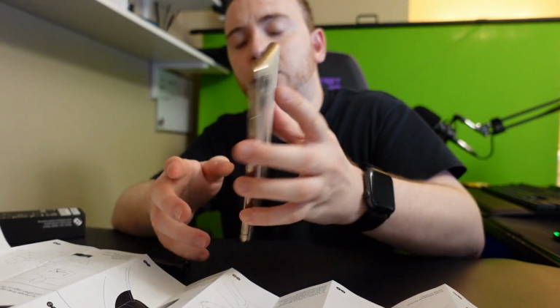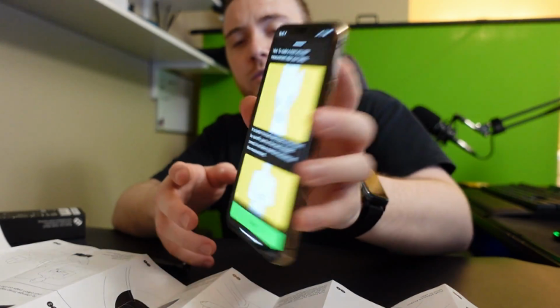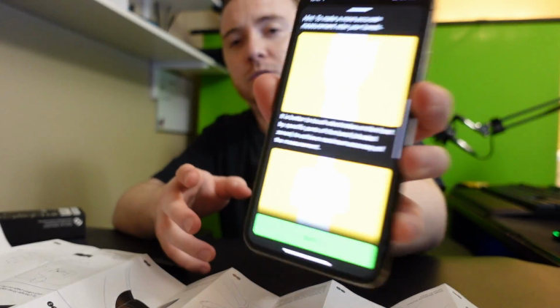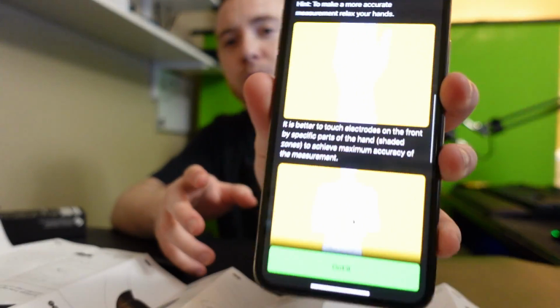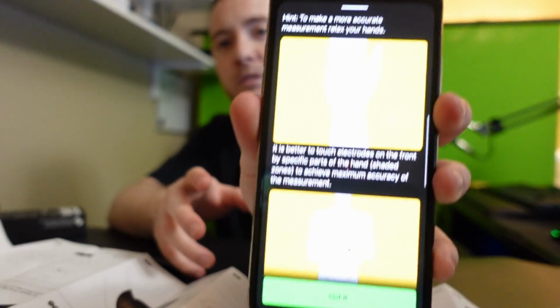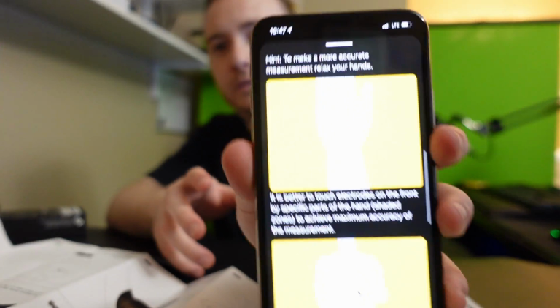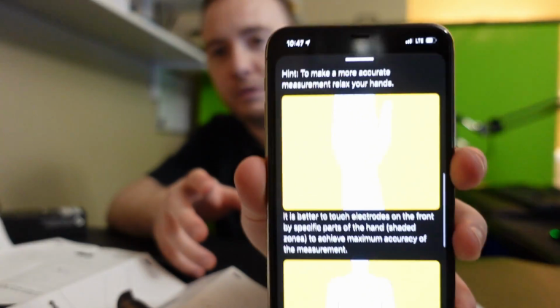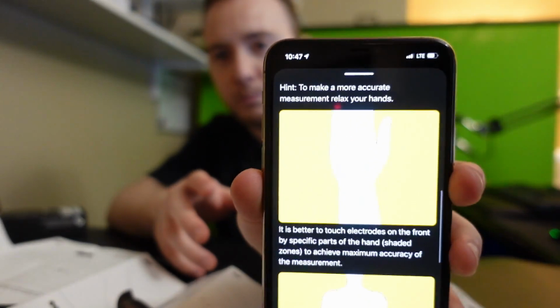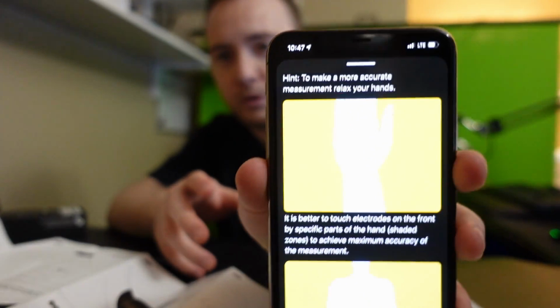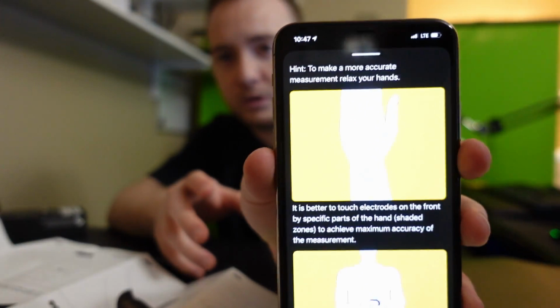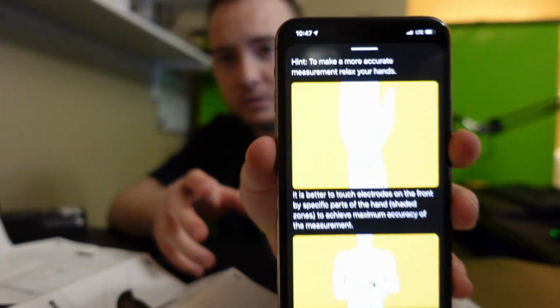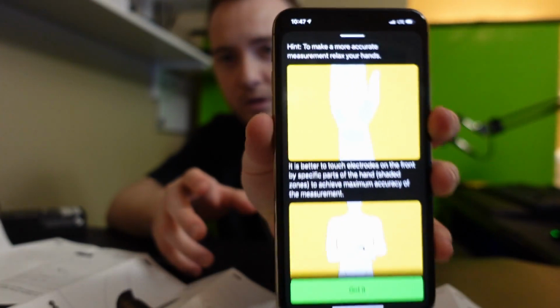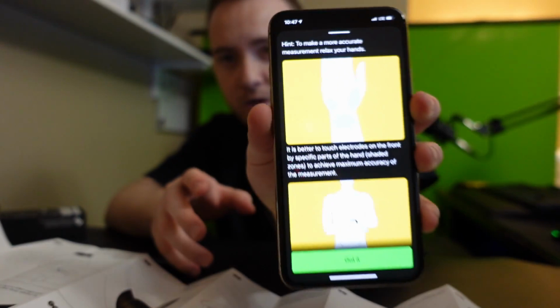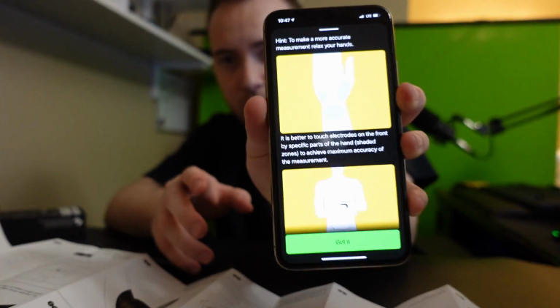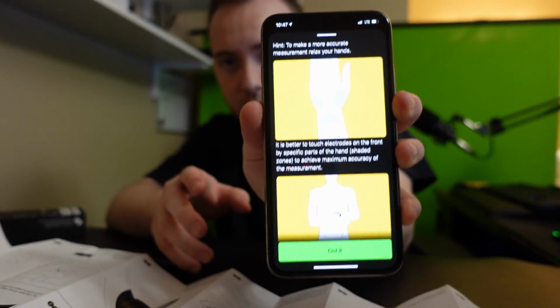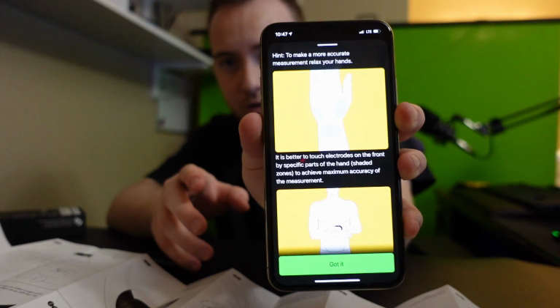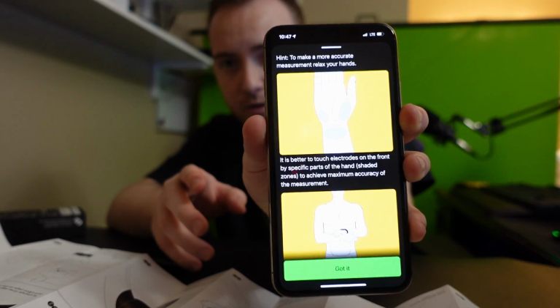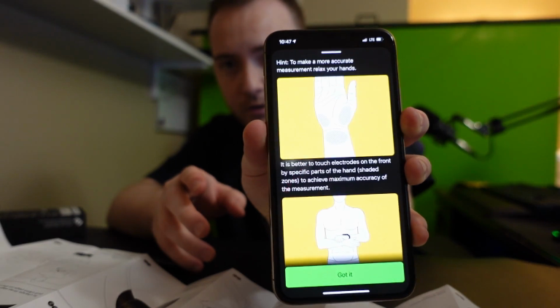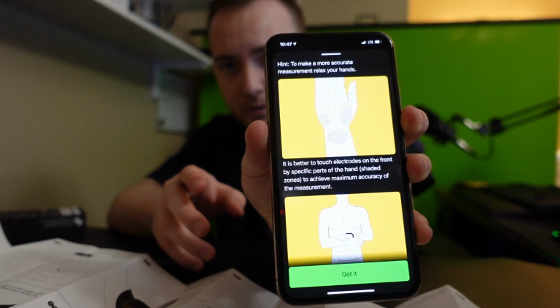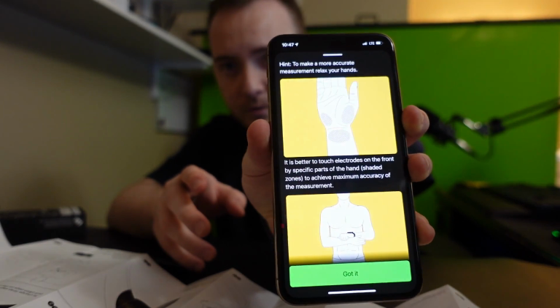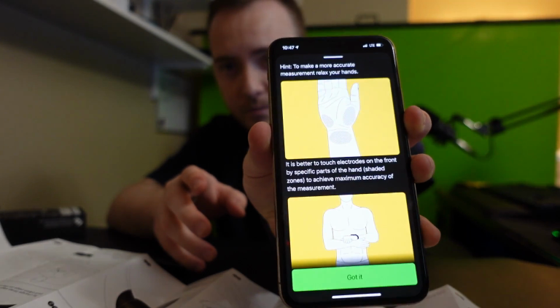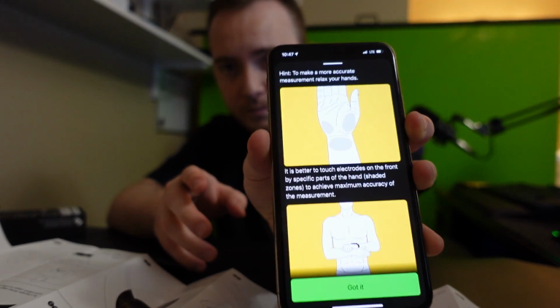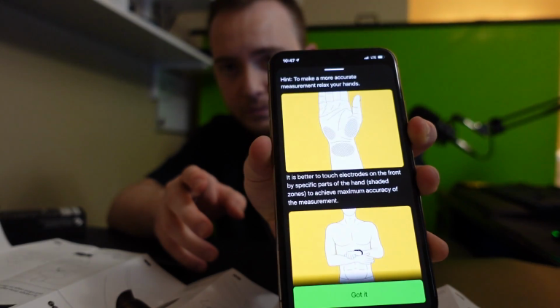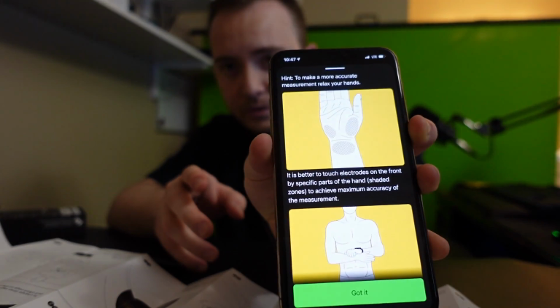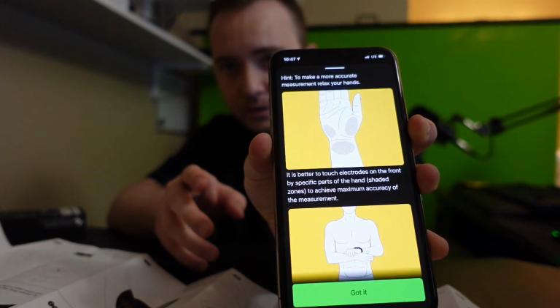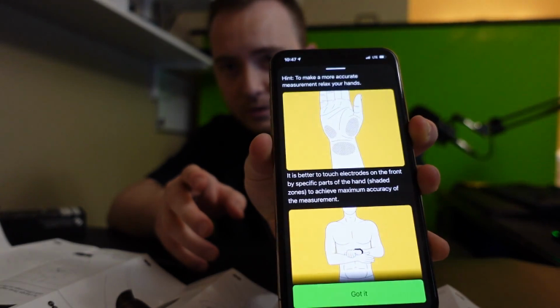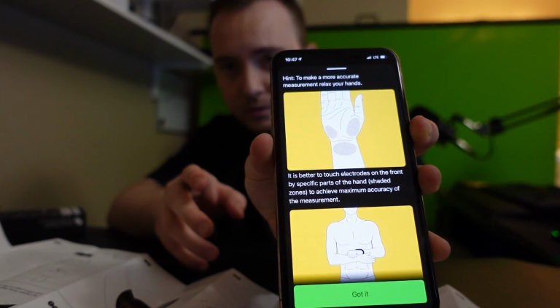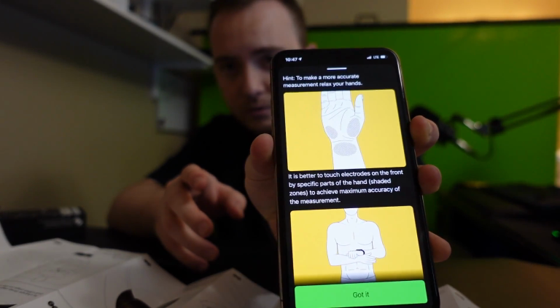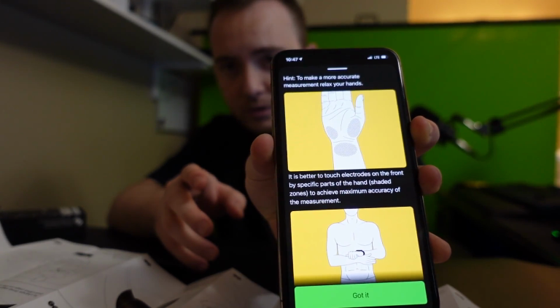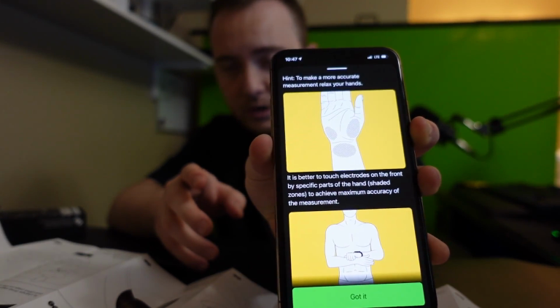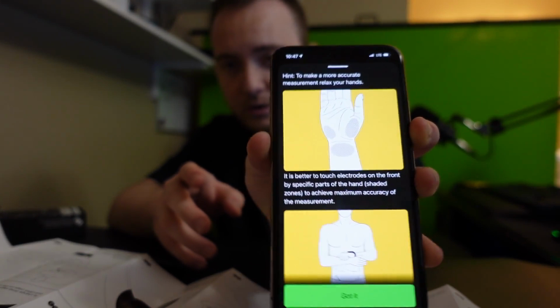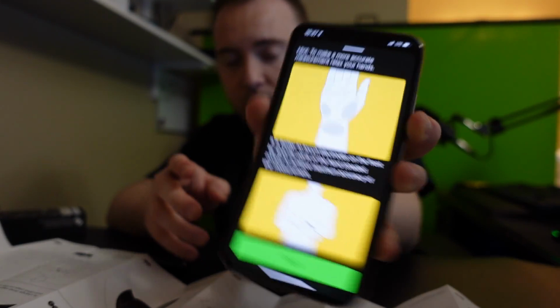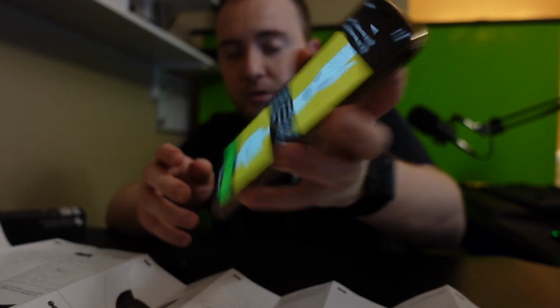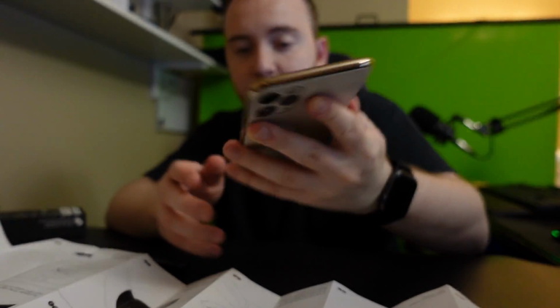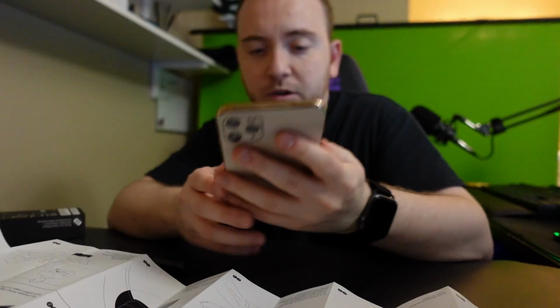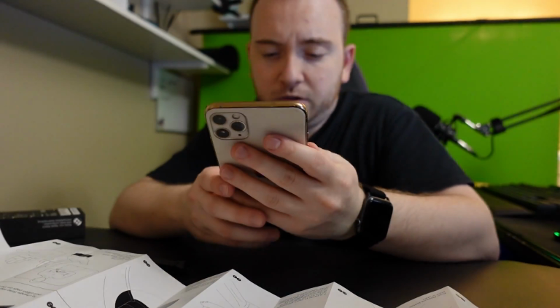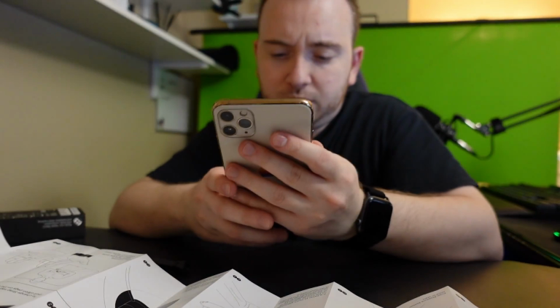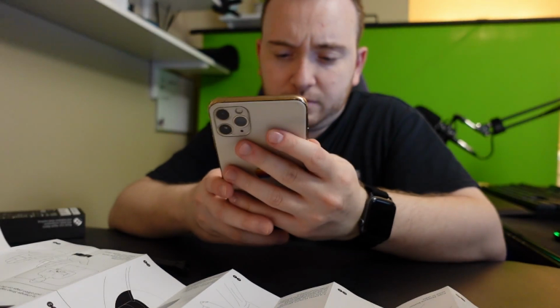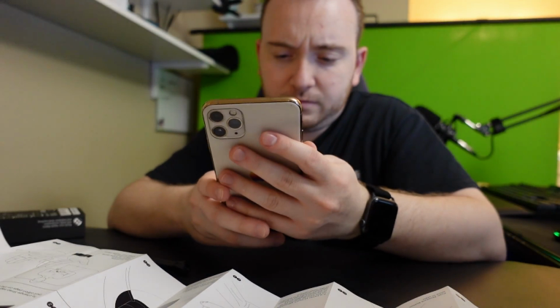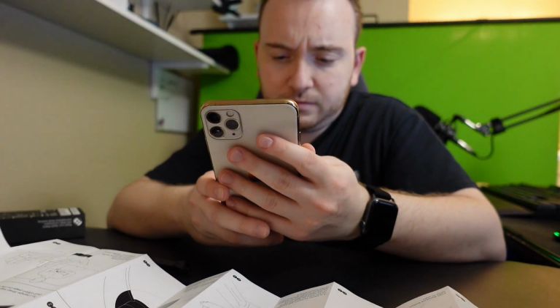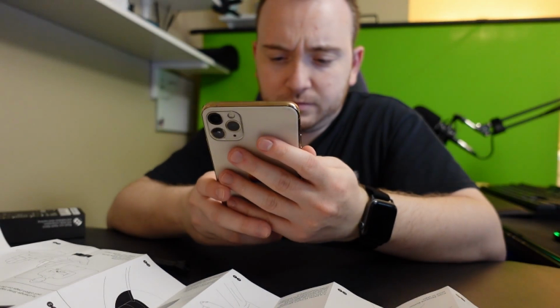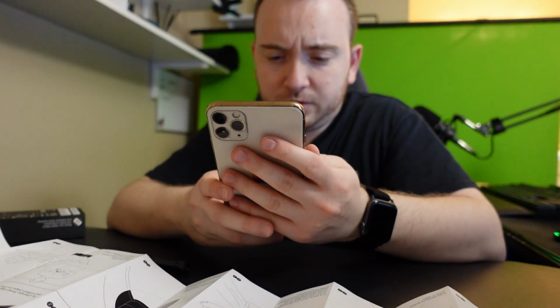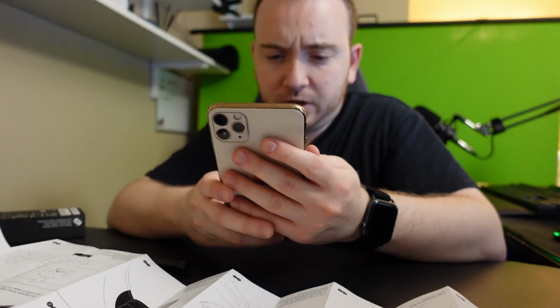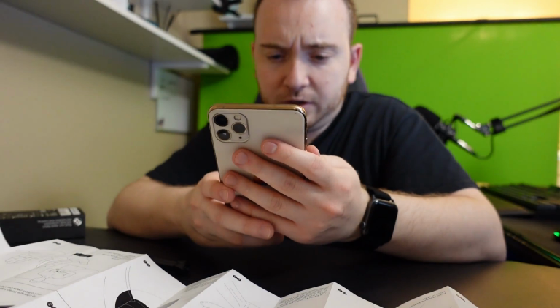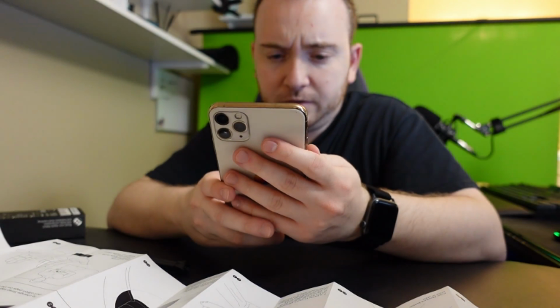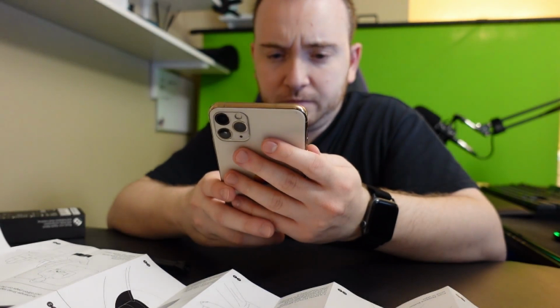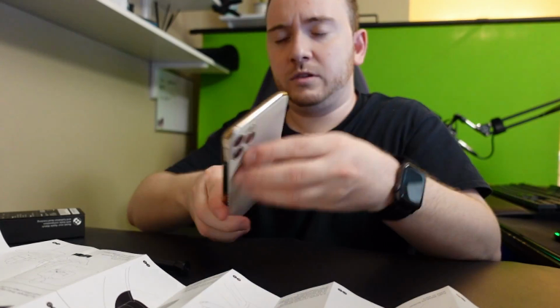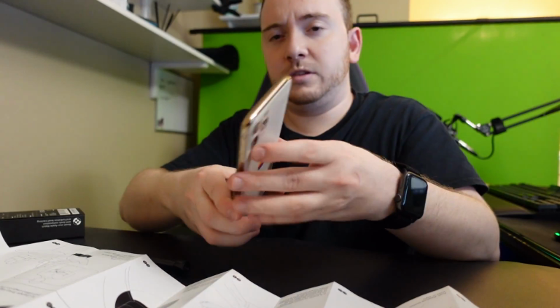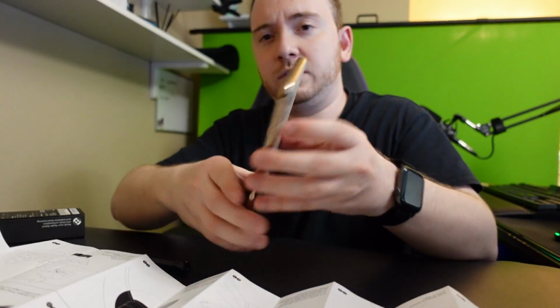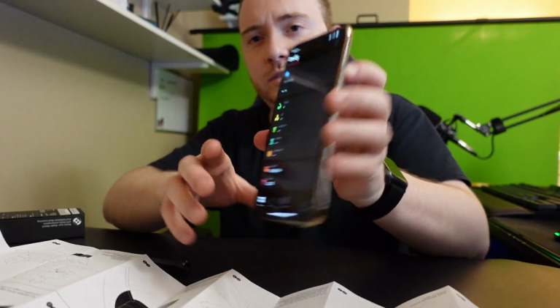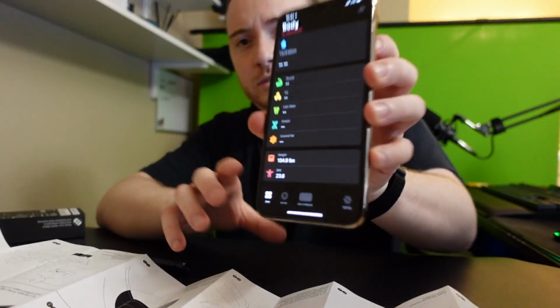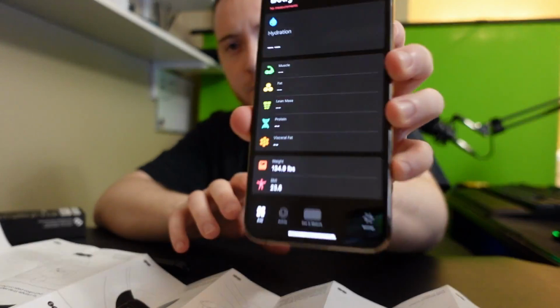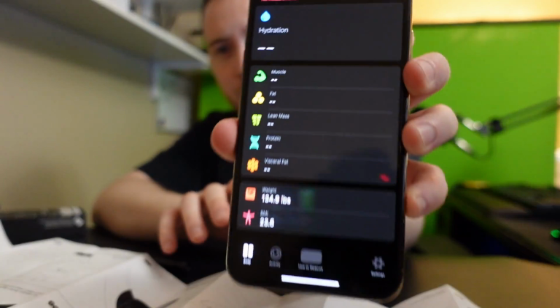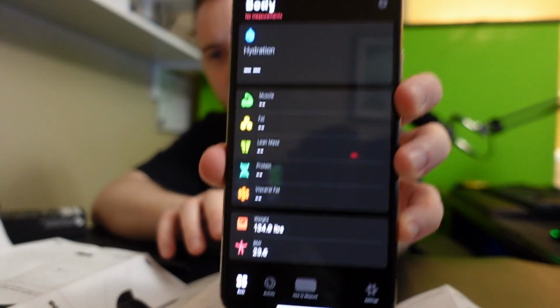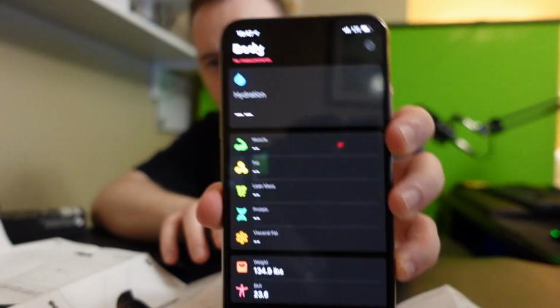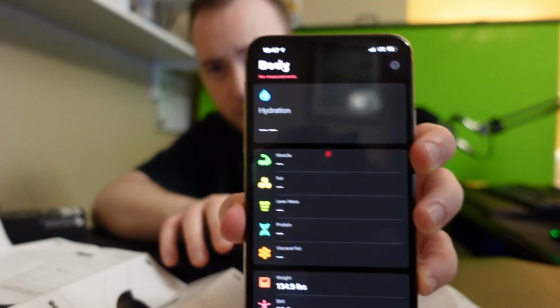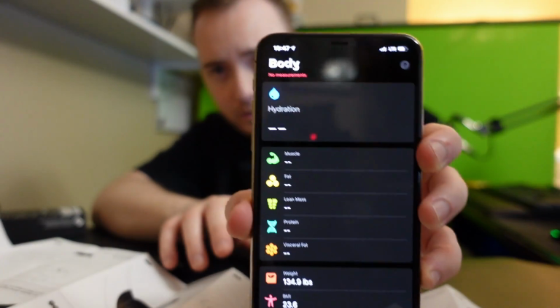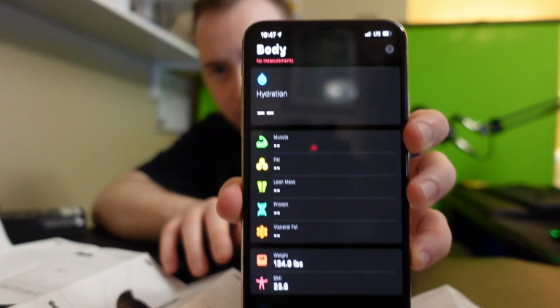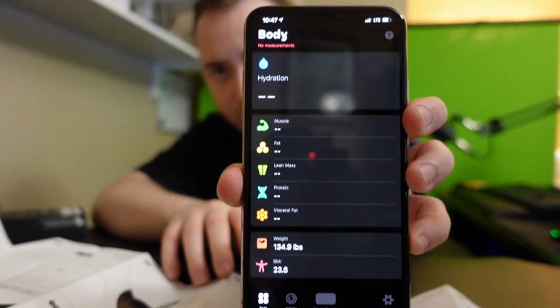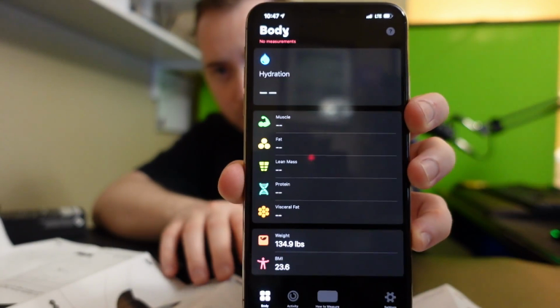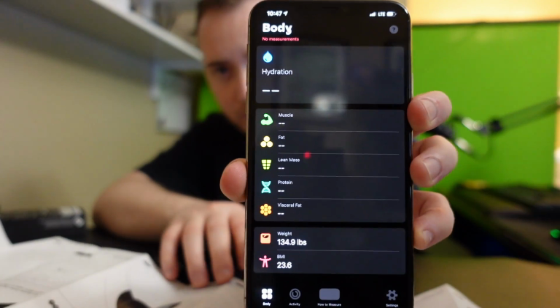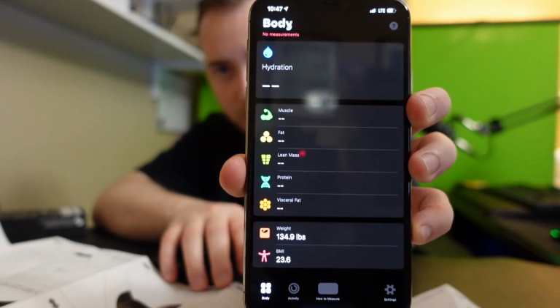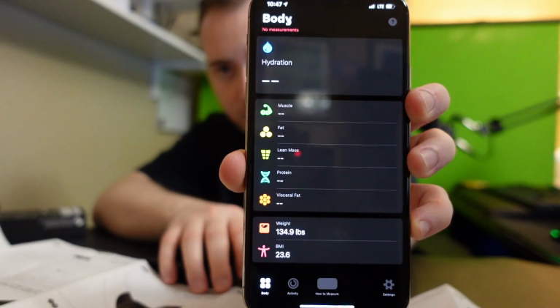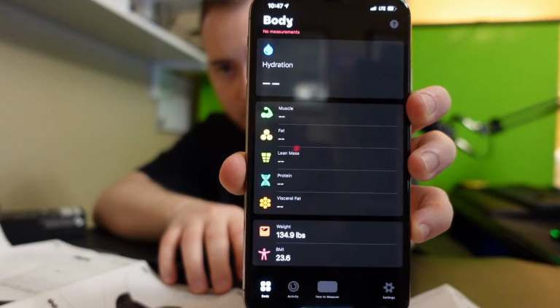The specific contact points are shown right over there. Okay, this is the main interface right here.